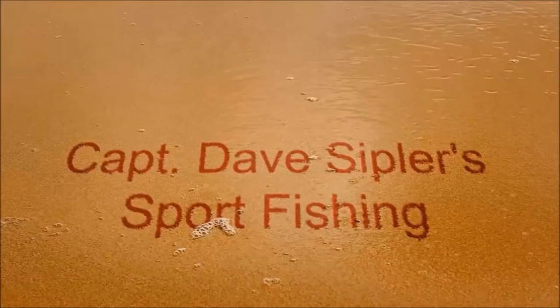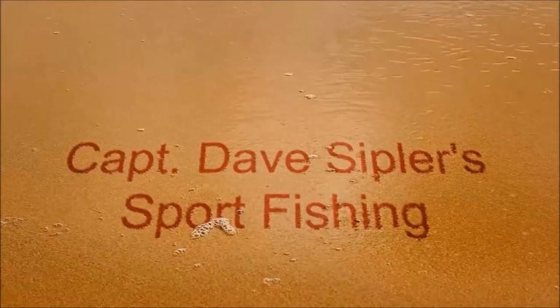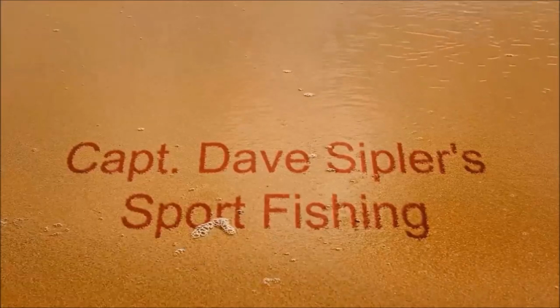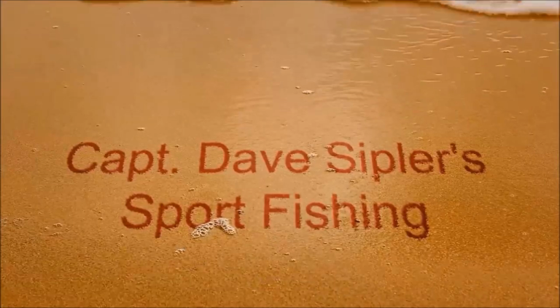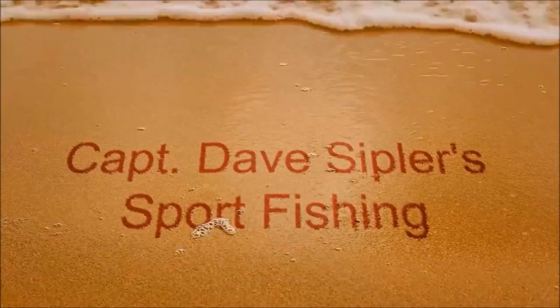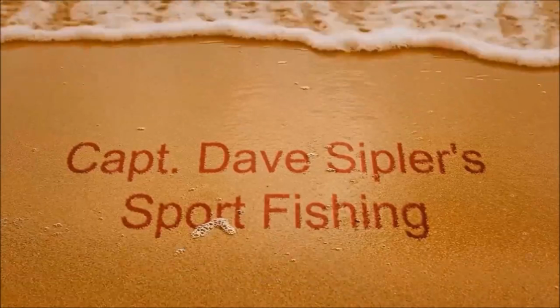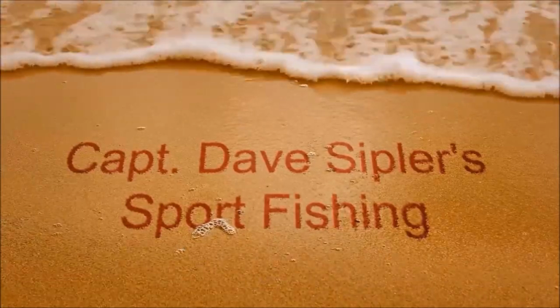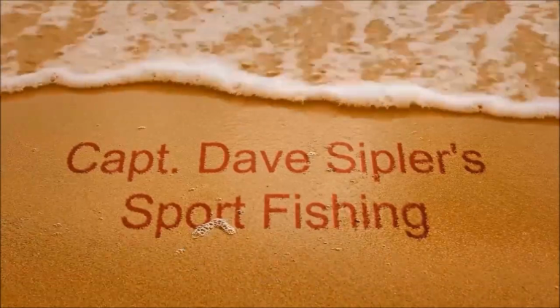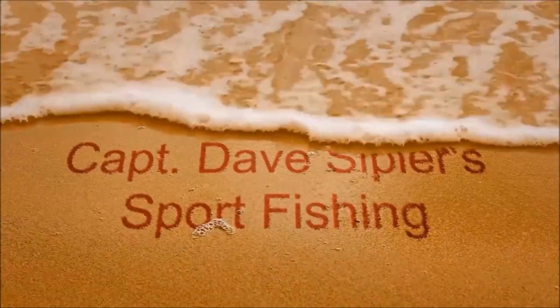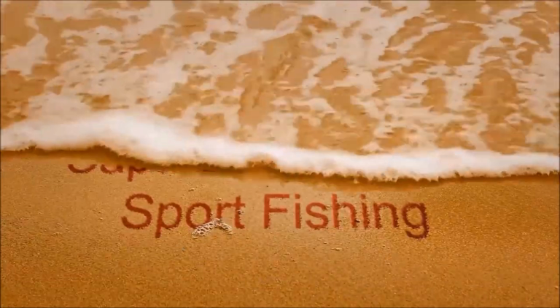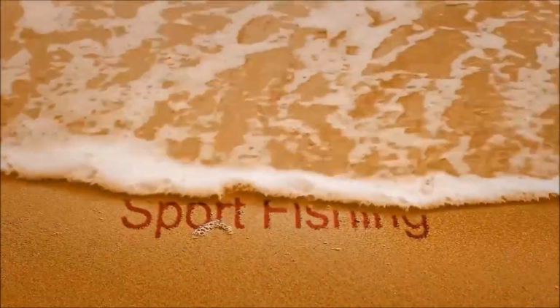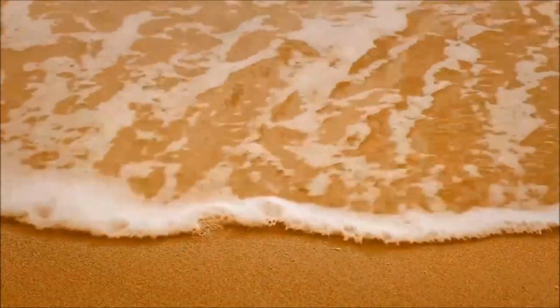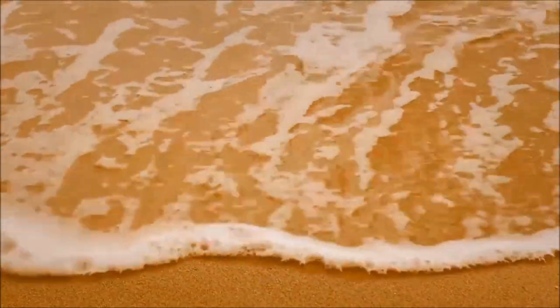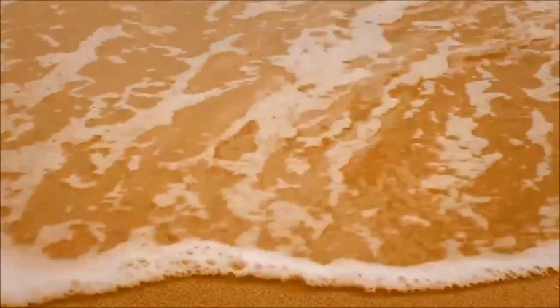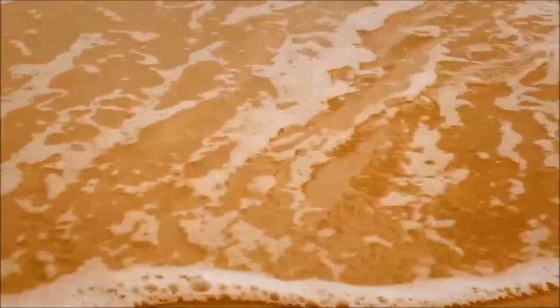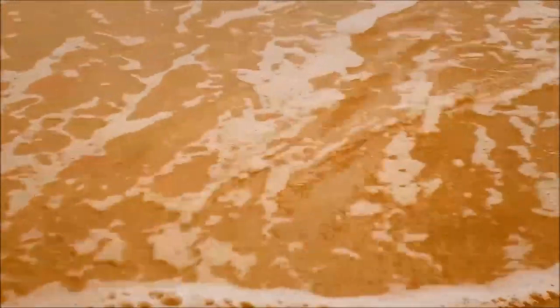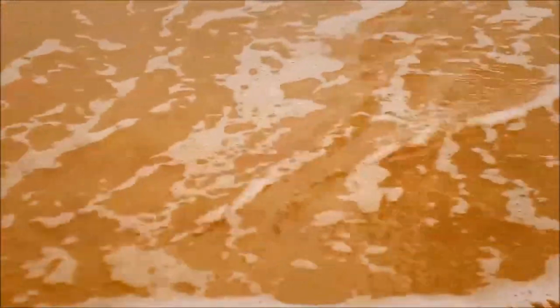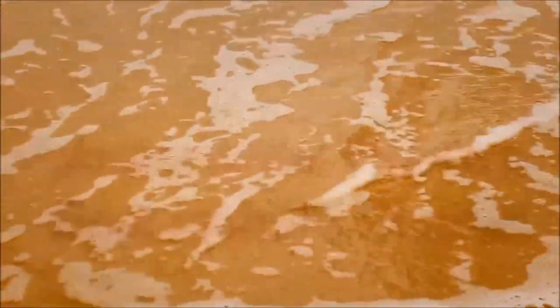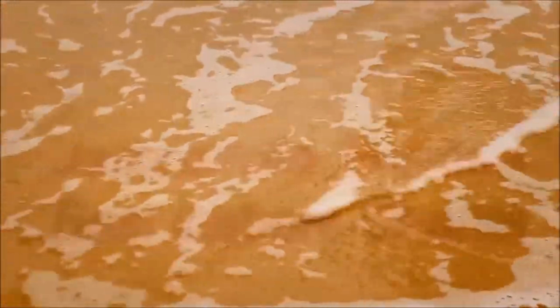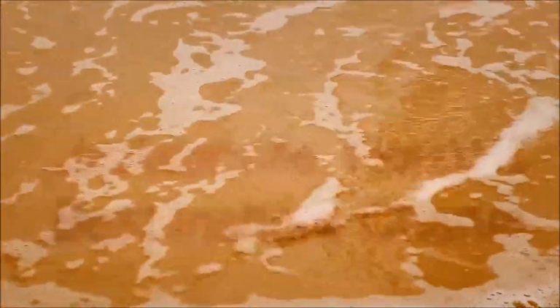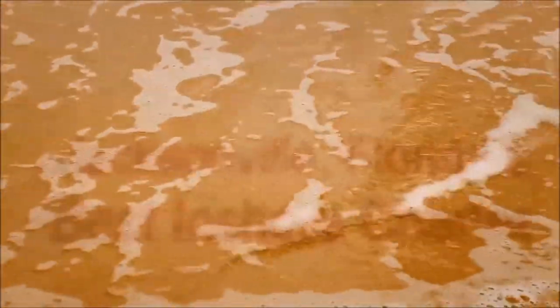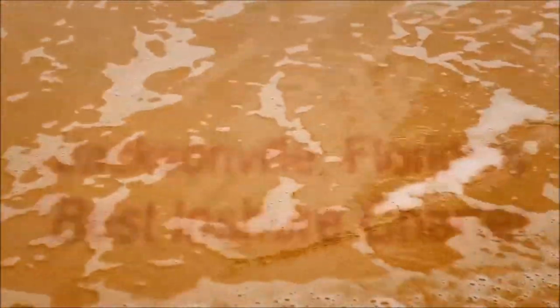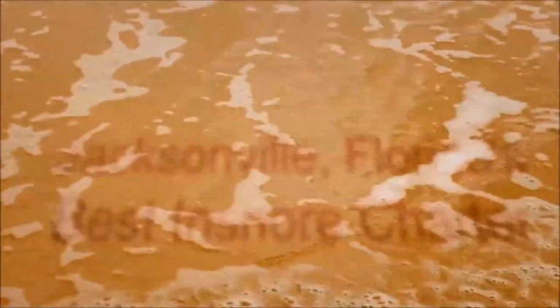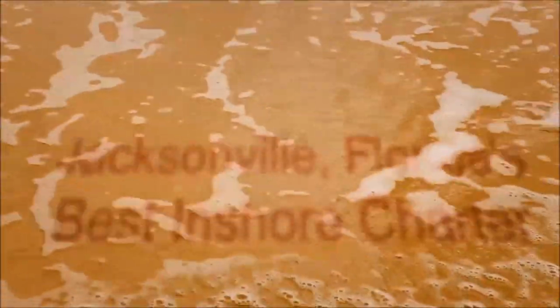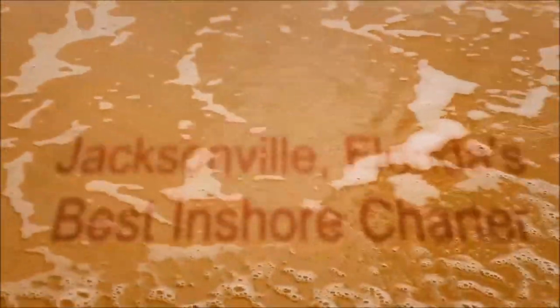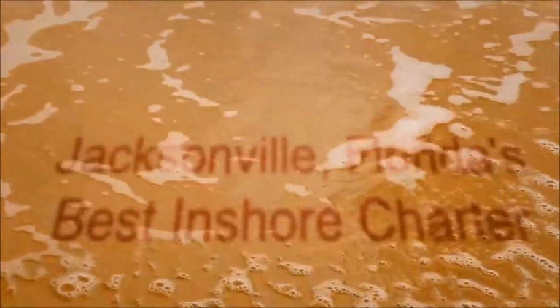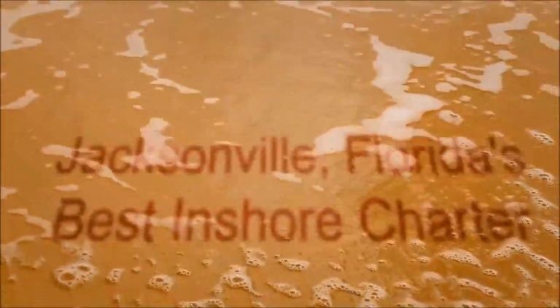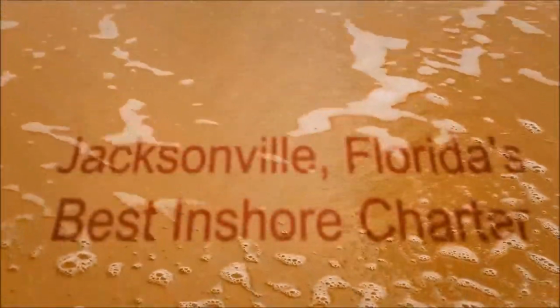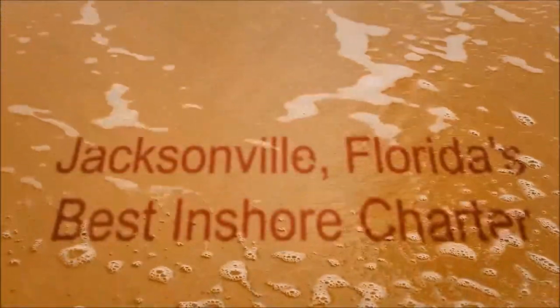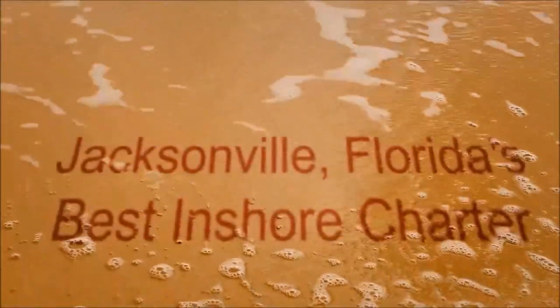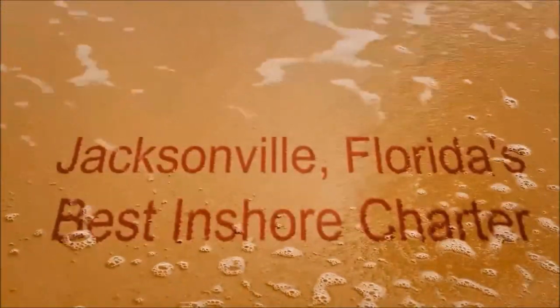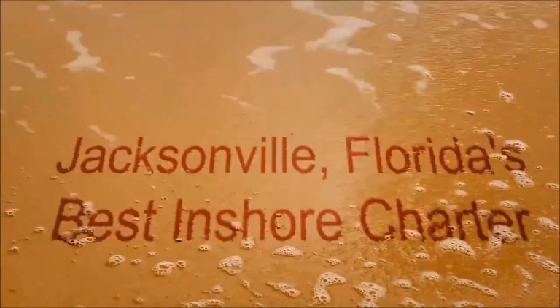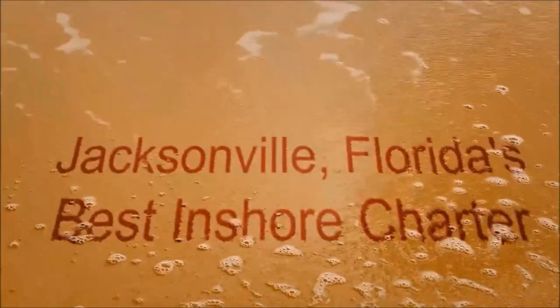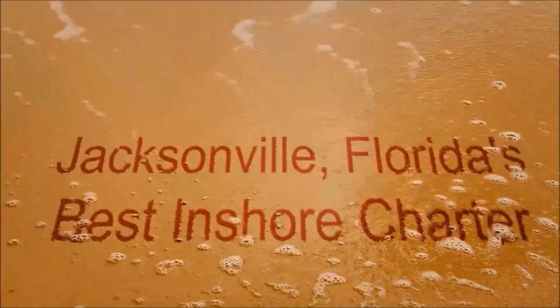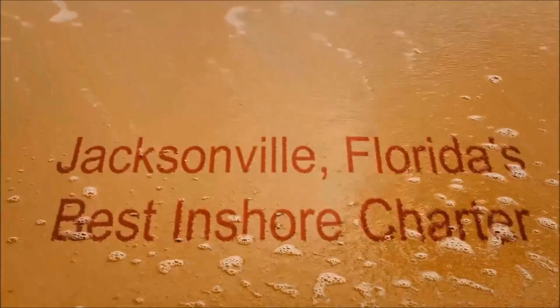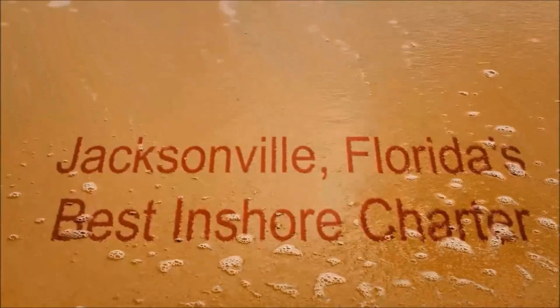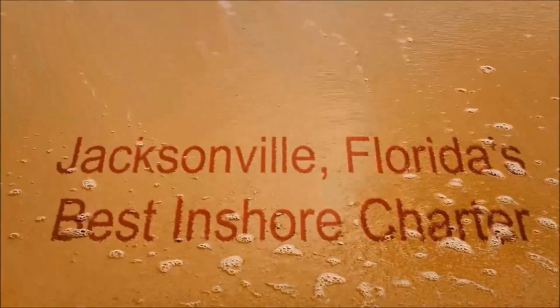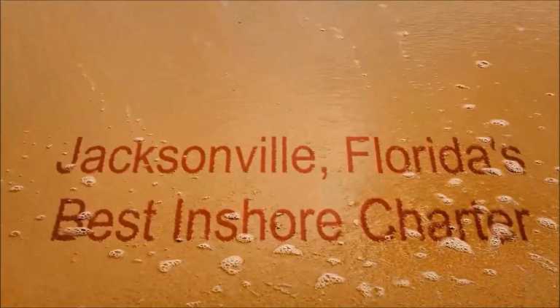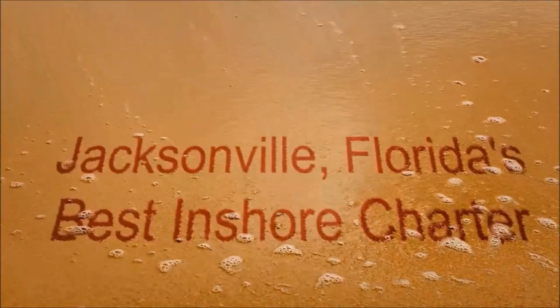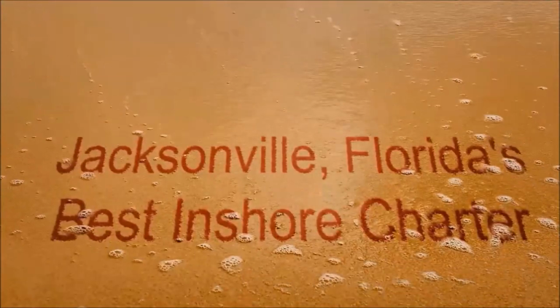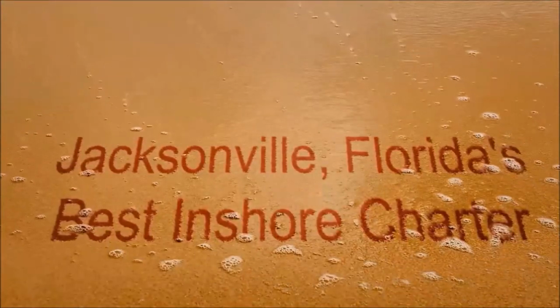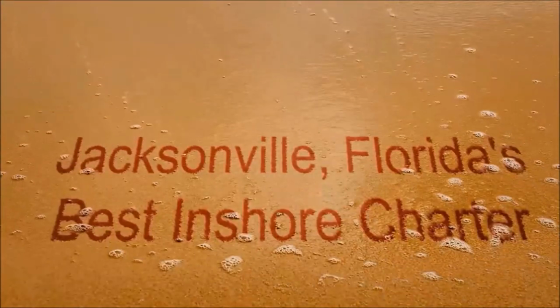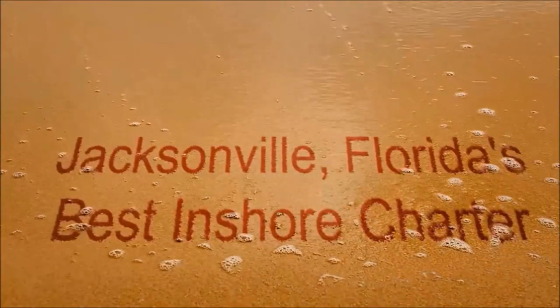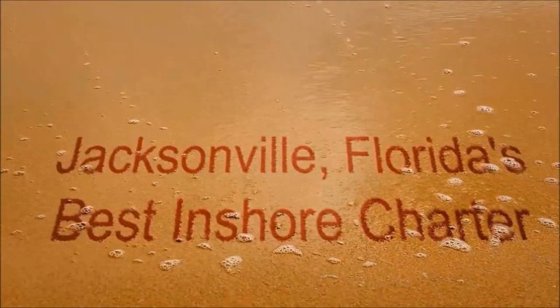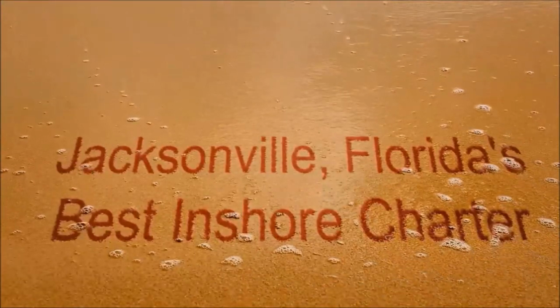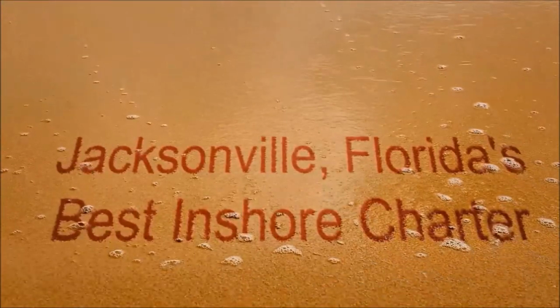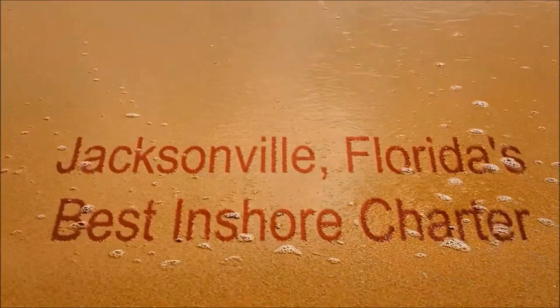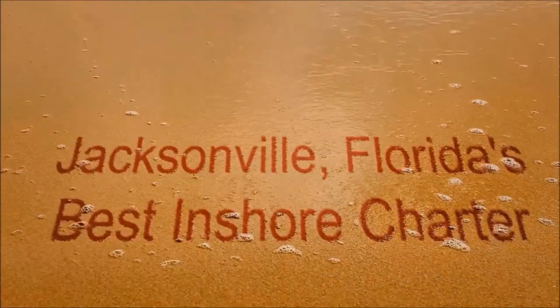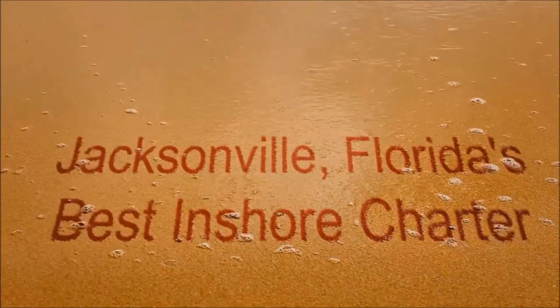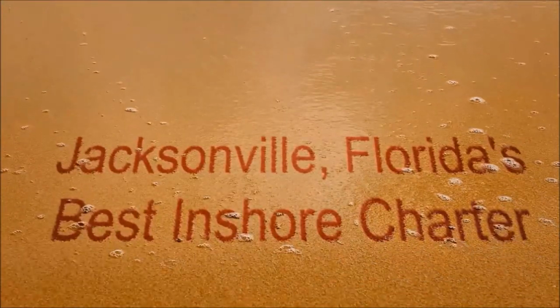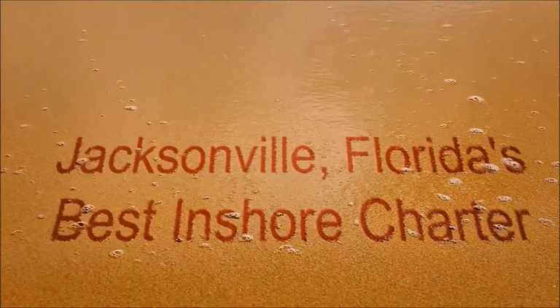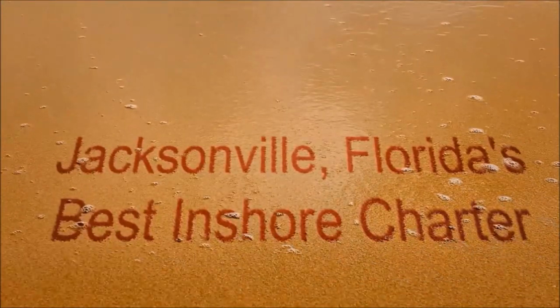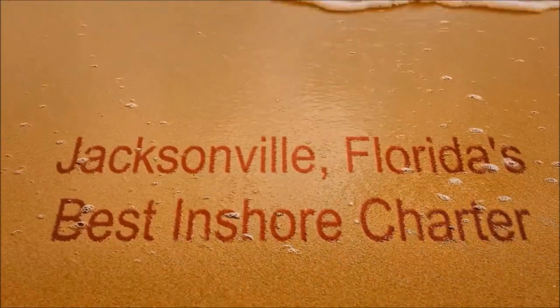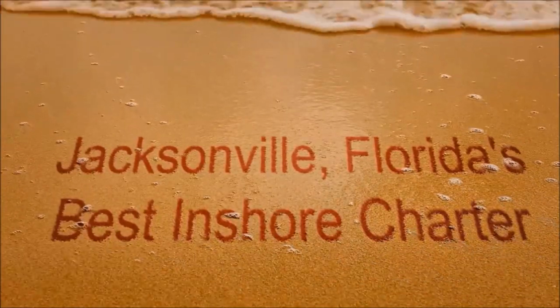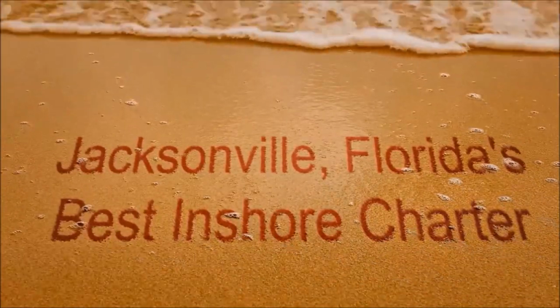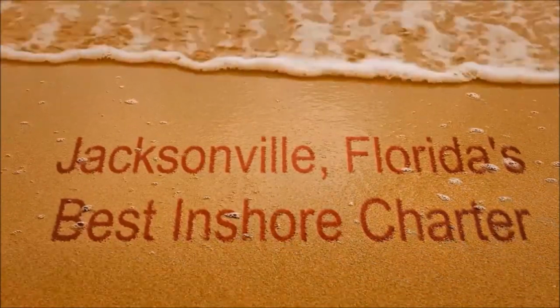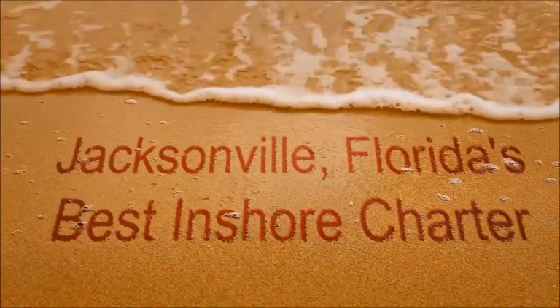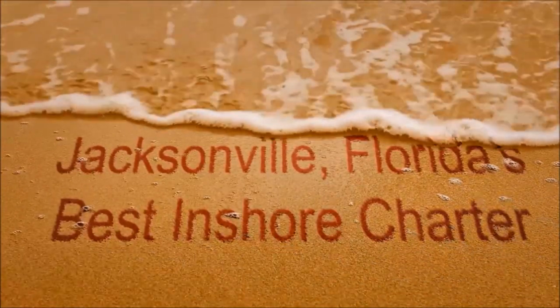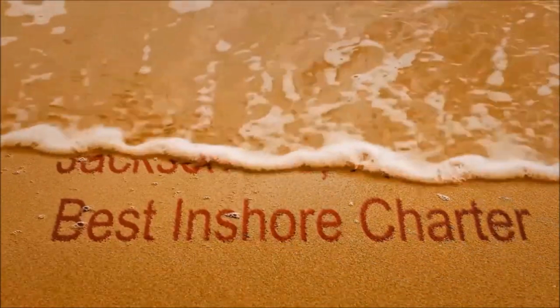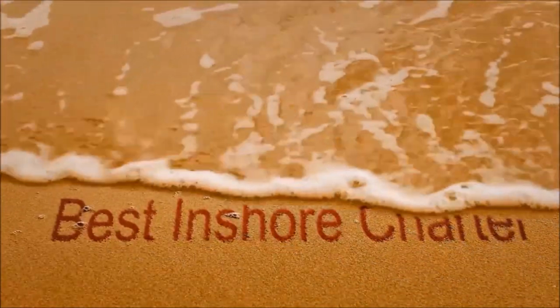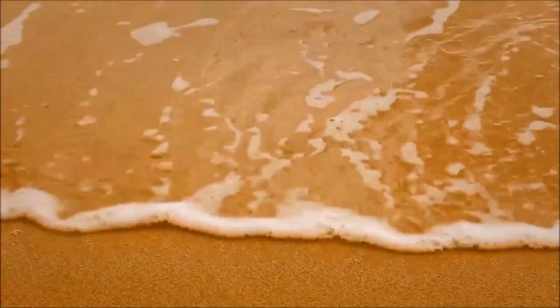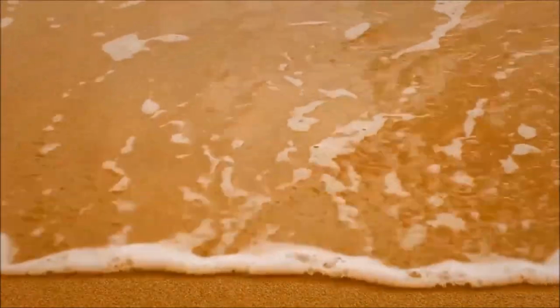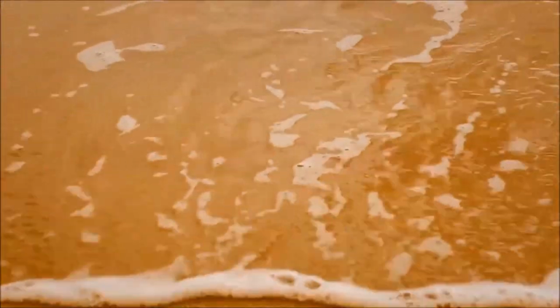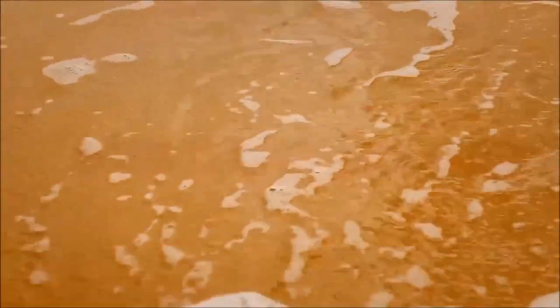Sitting around the house, got nothing to do — I think I'll go fishing, scare away the blues. I'm going fishing!